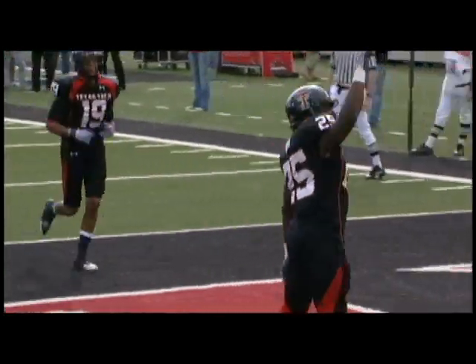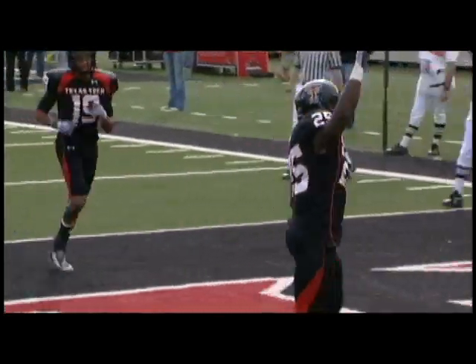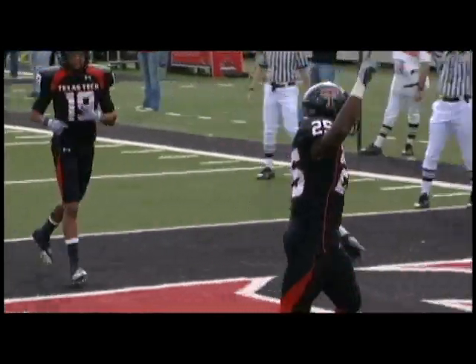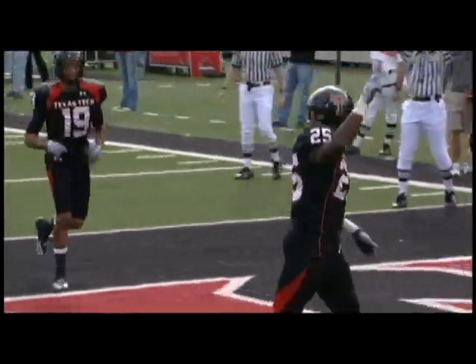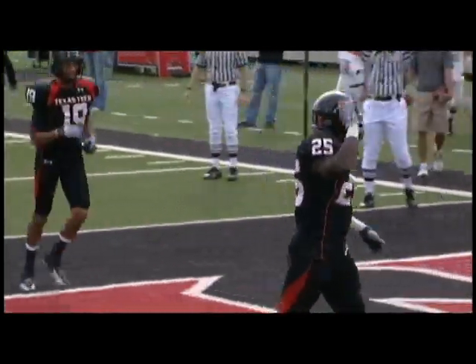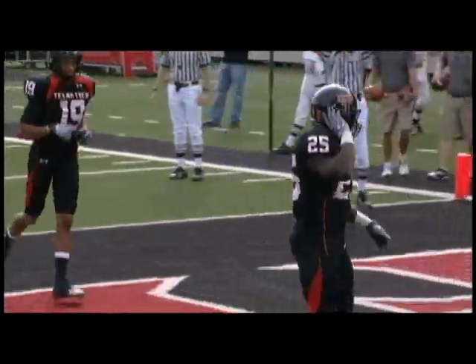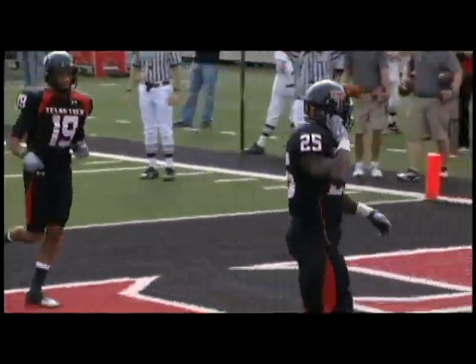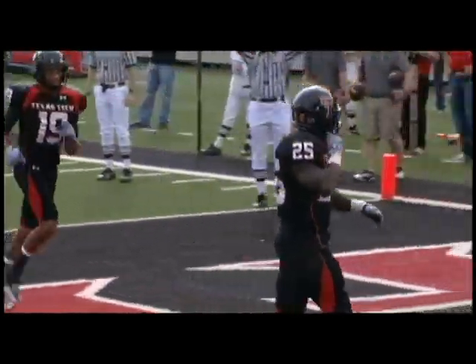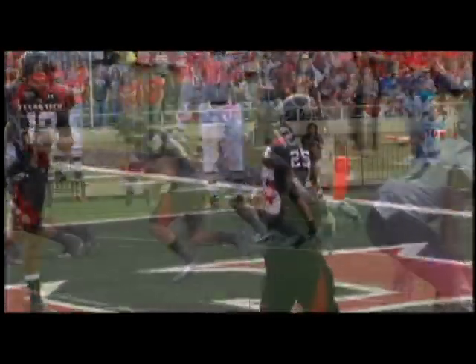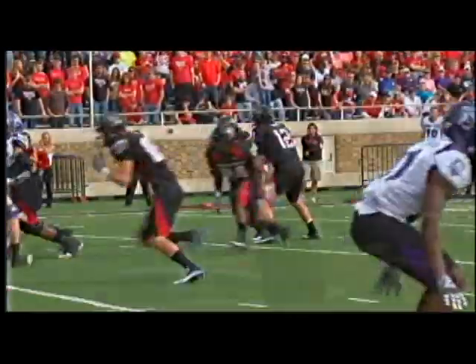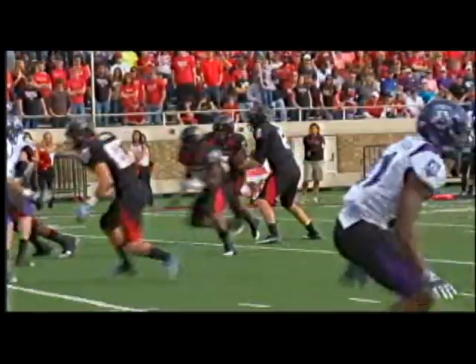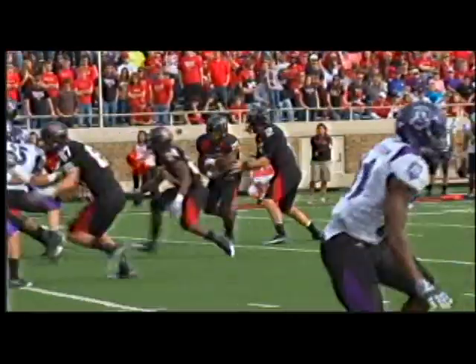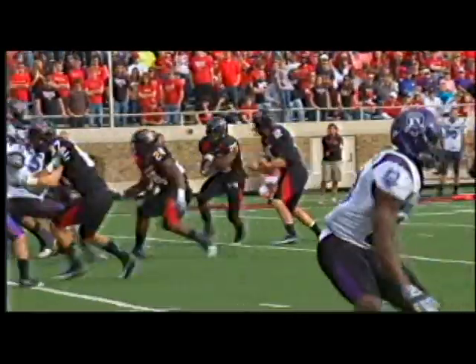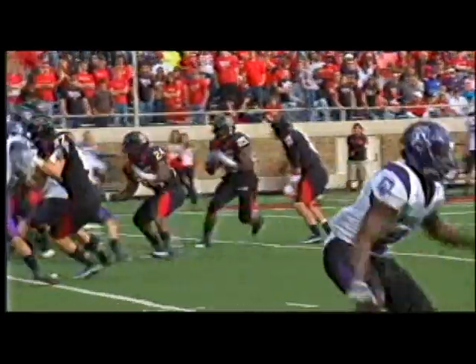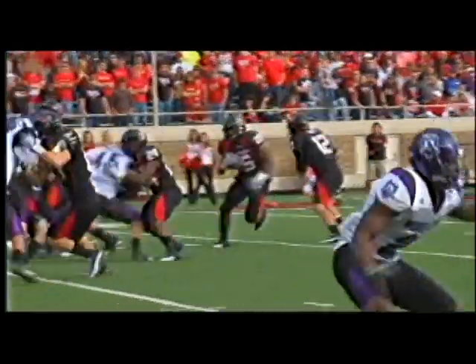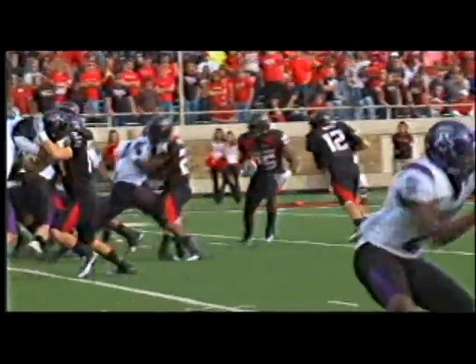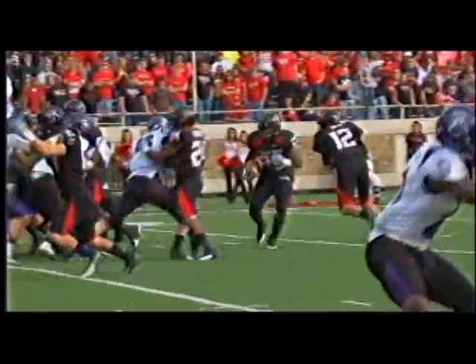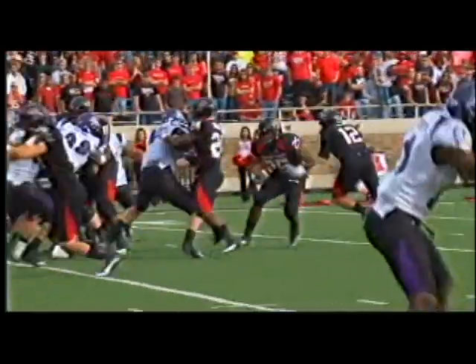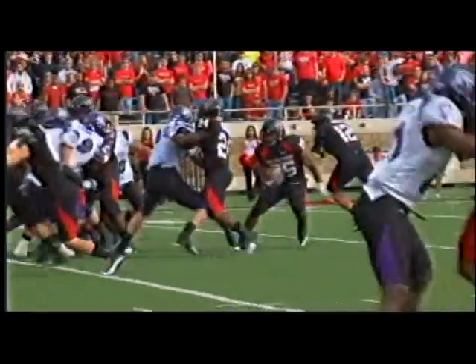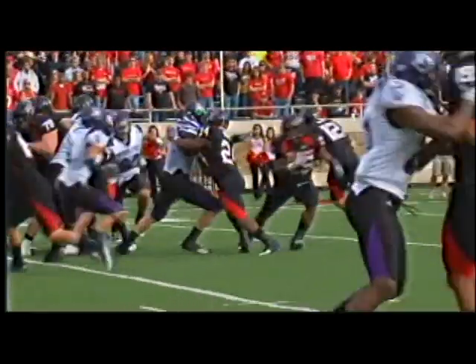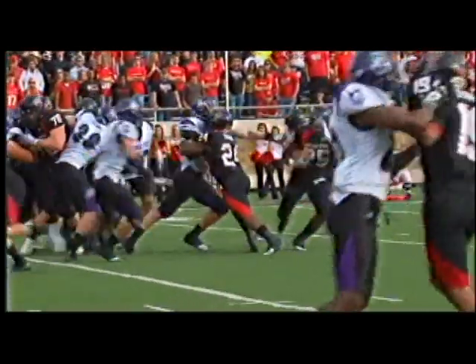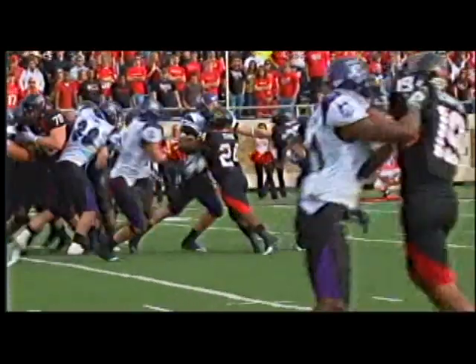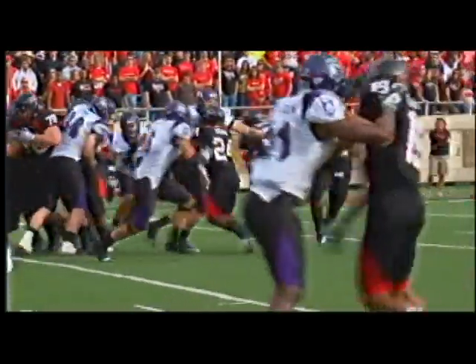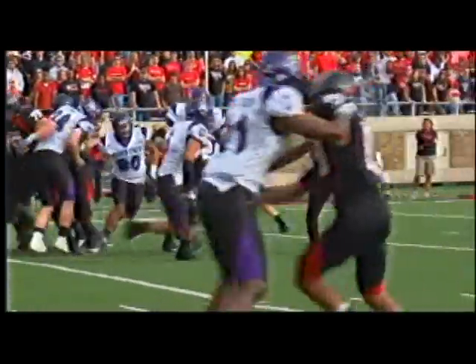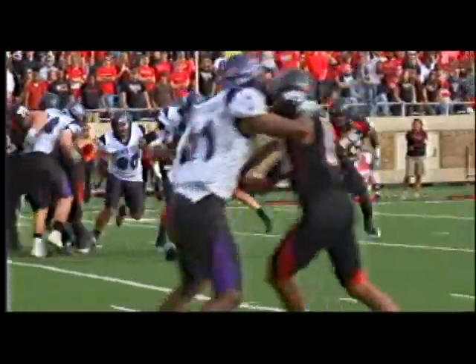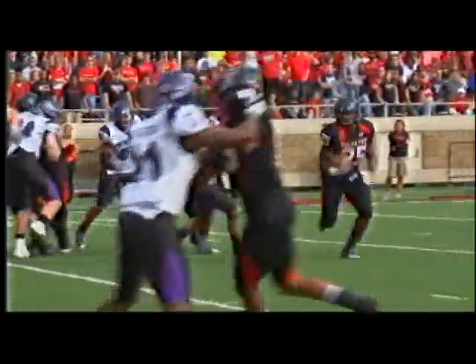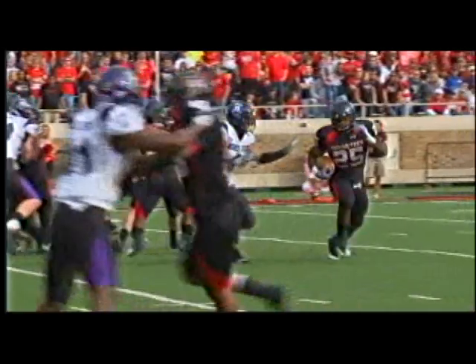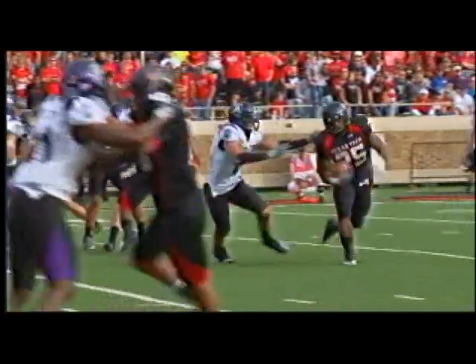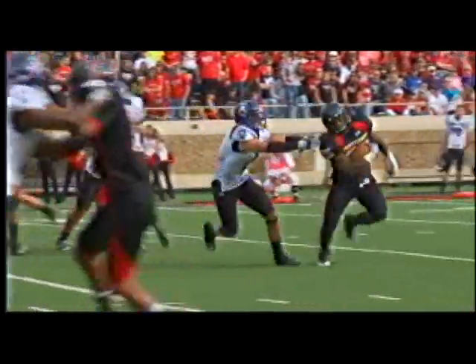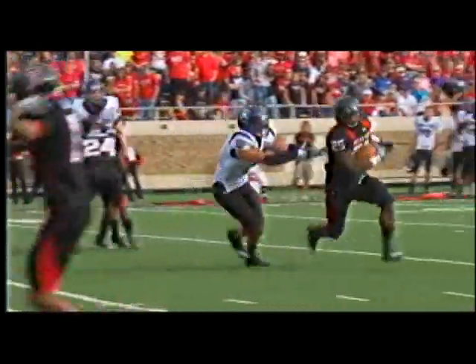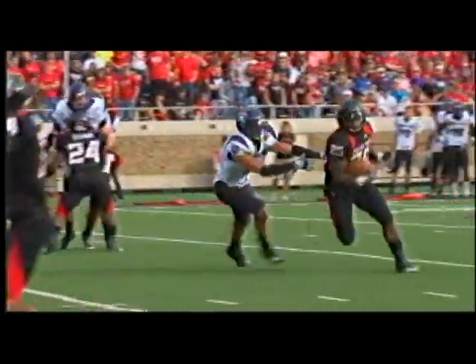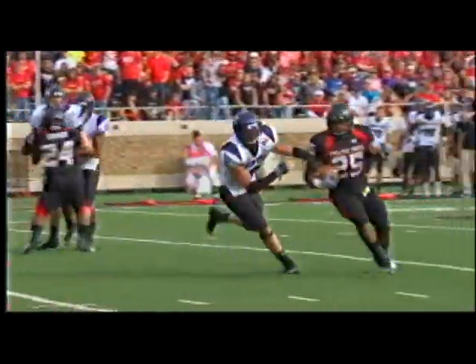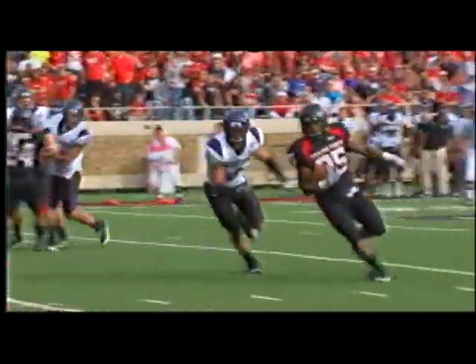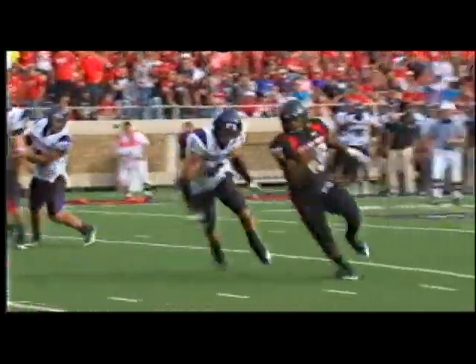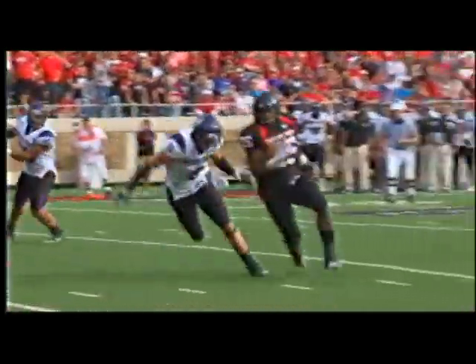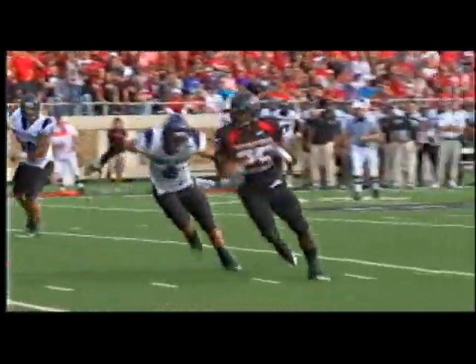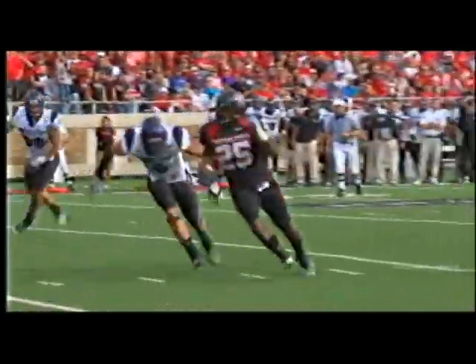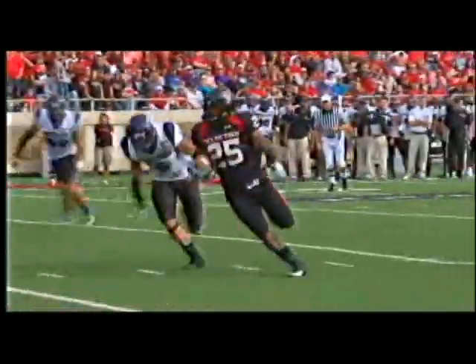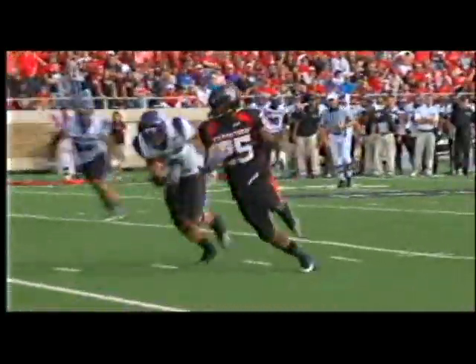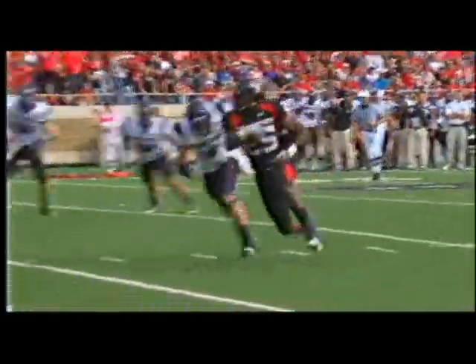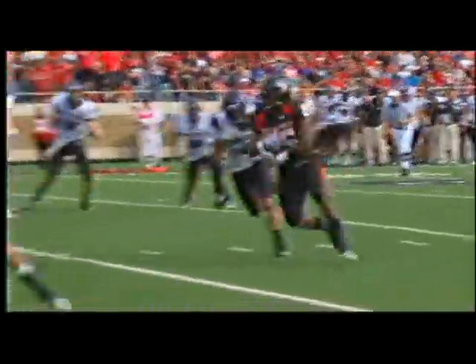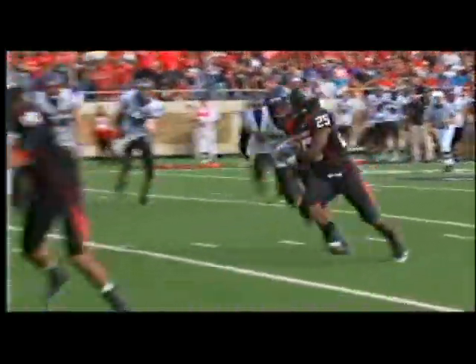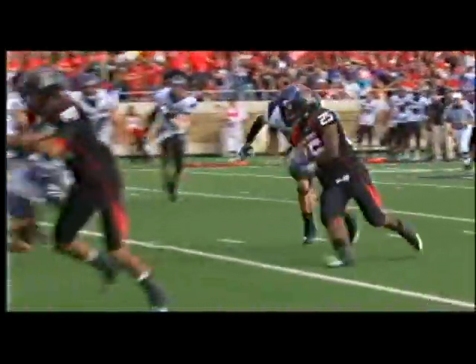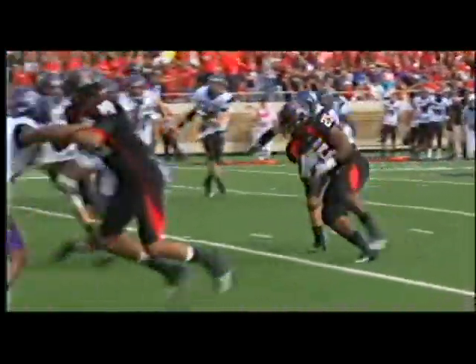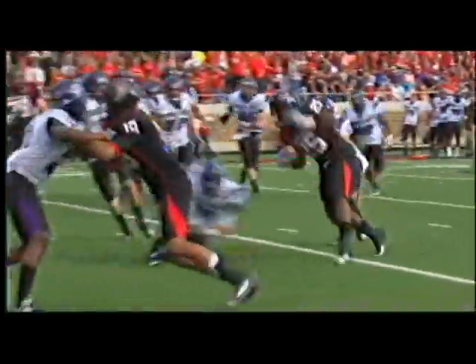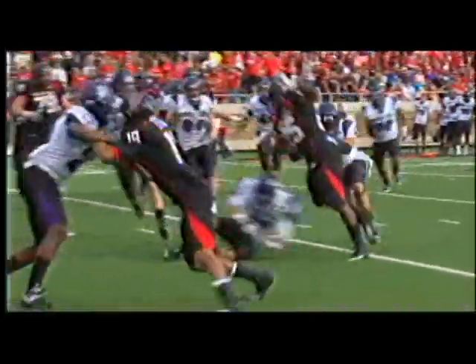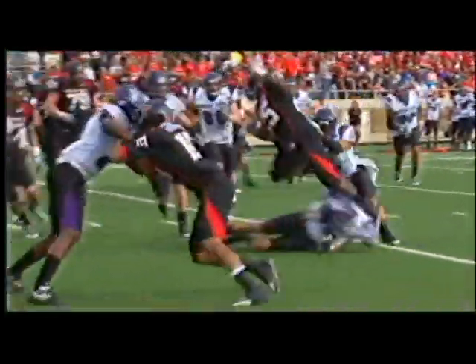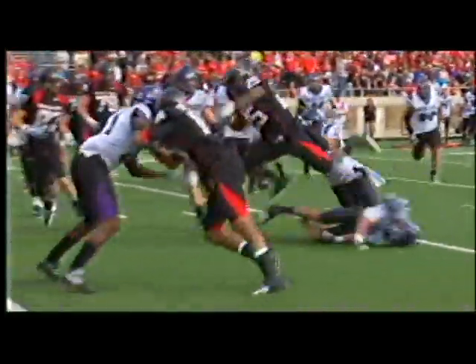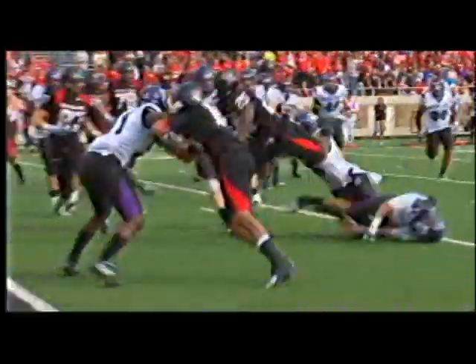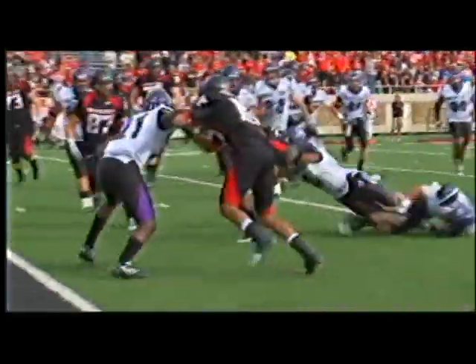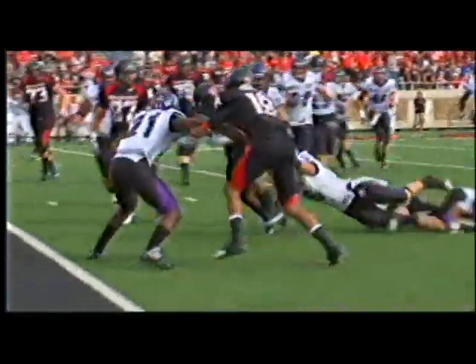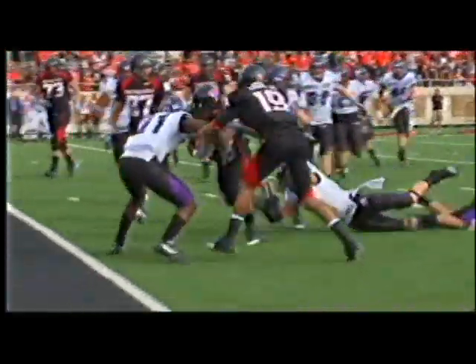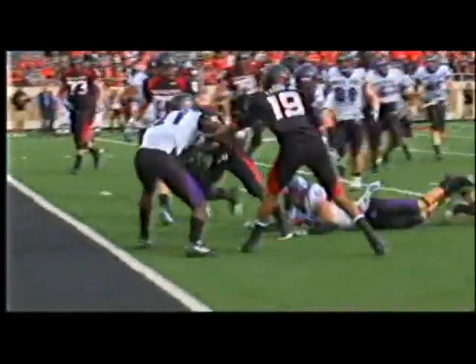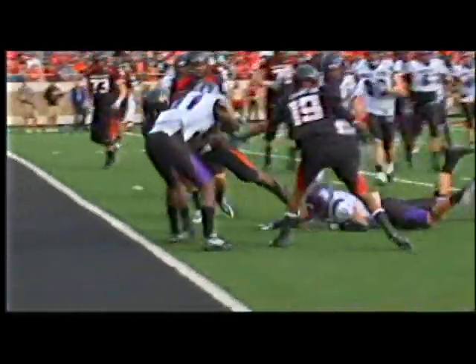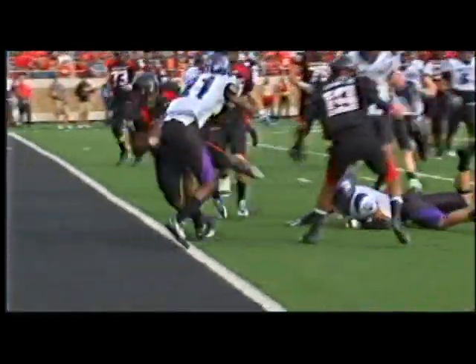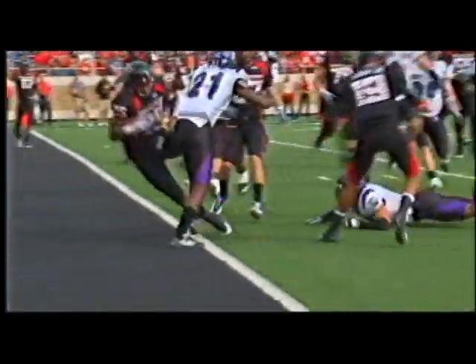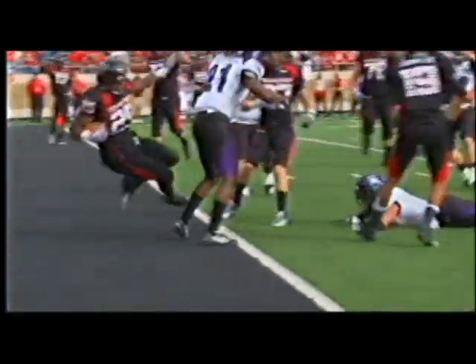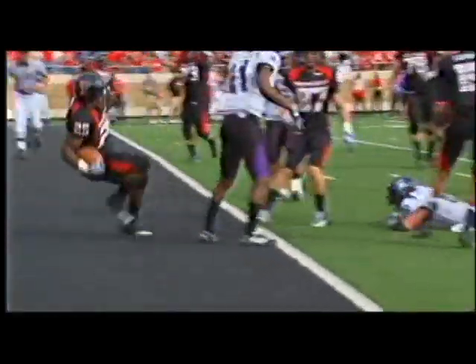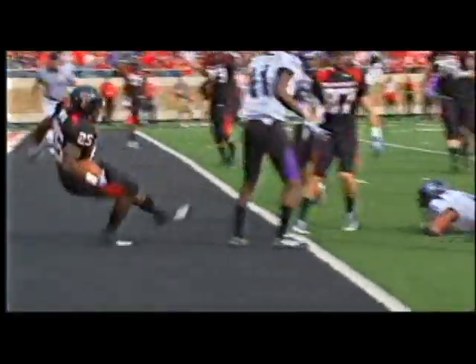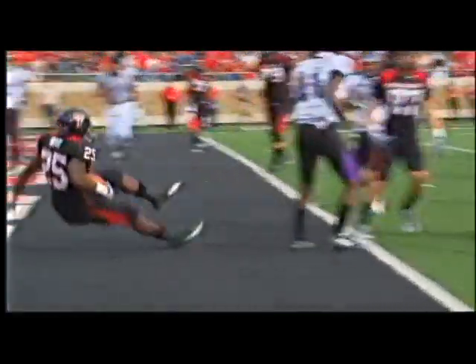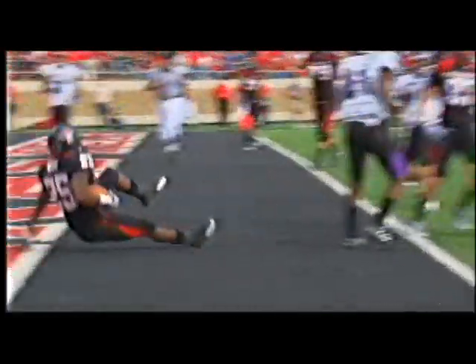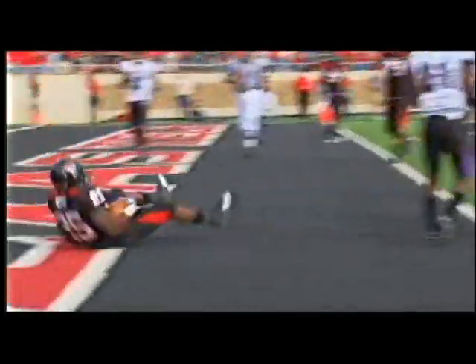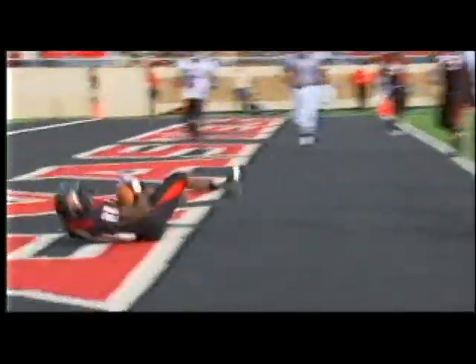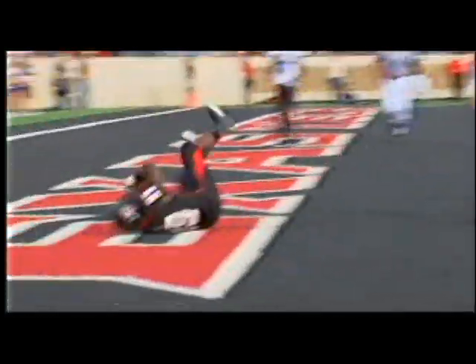It's the fourth career game catching and rushing for a touchdown, giving the Red Raiders a commanding 30-0 lead.